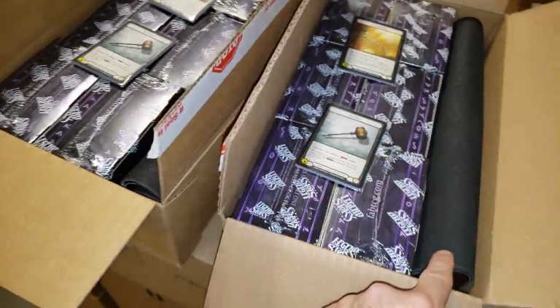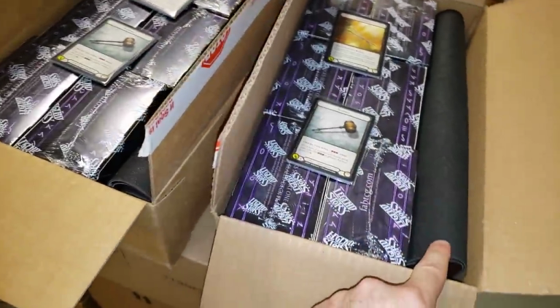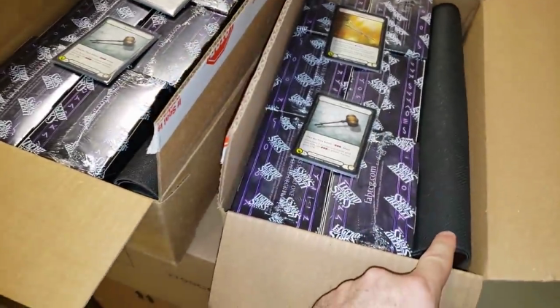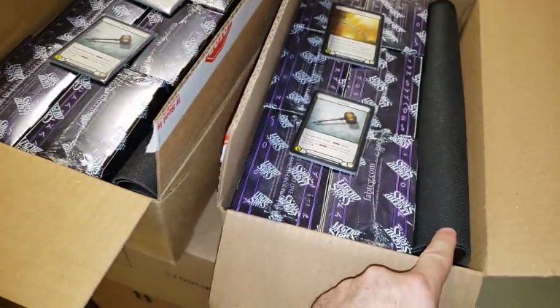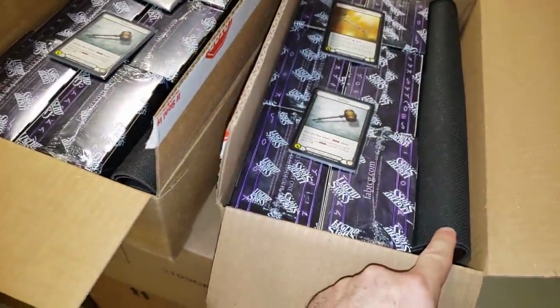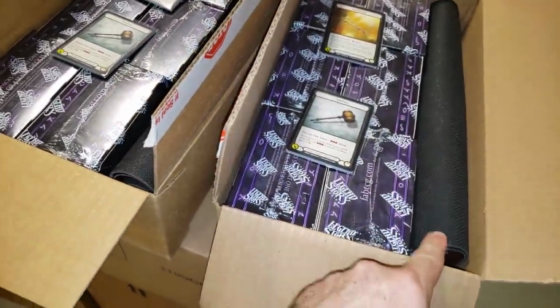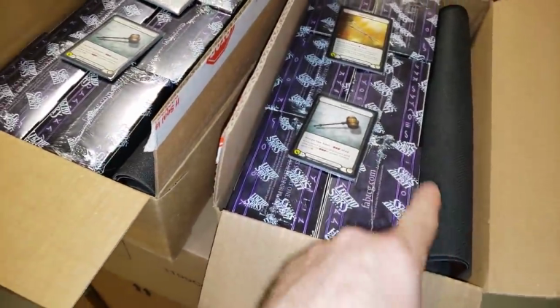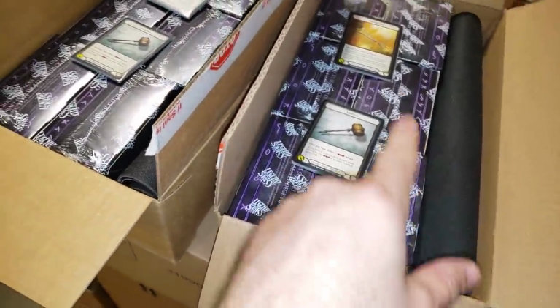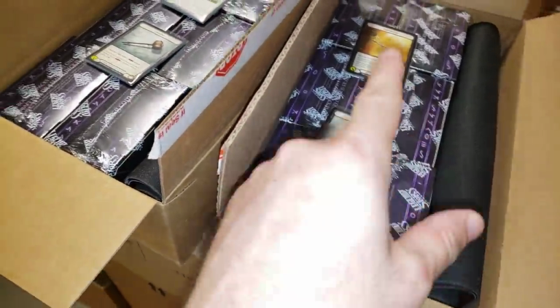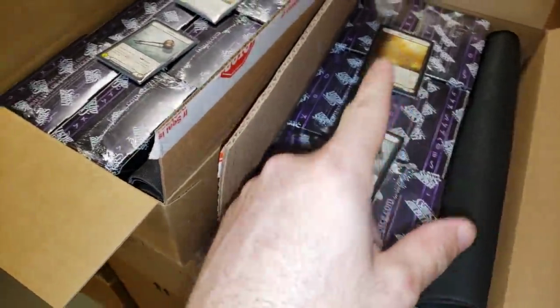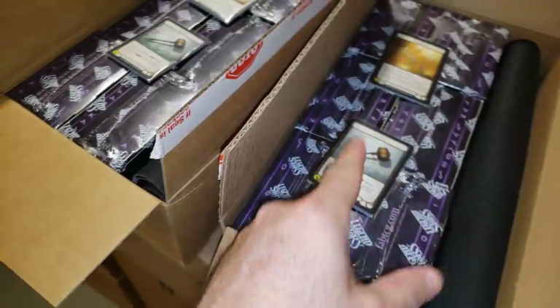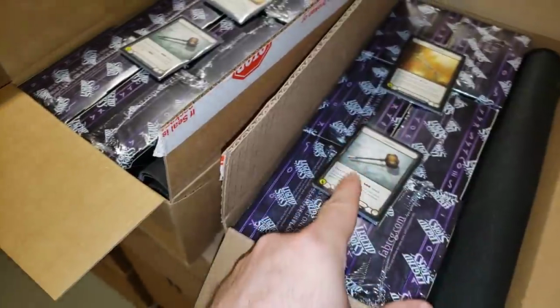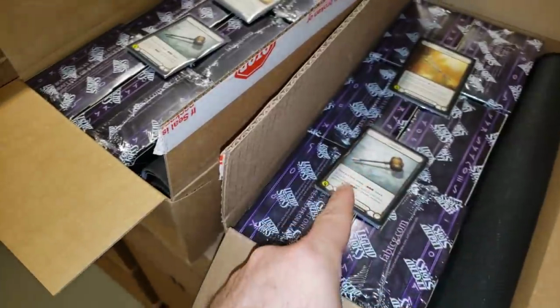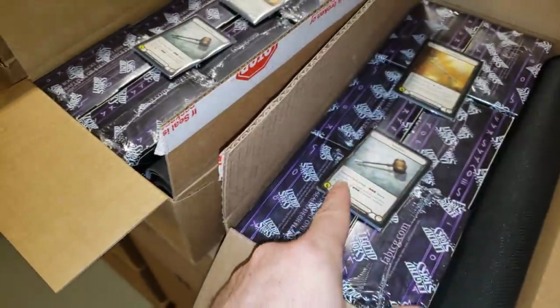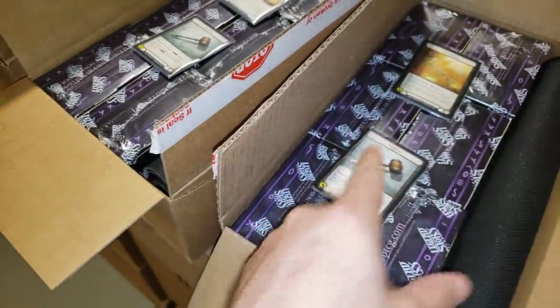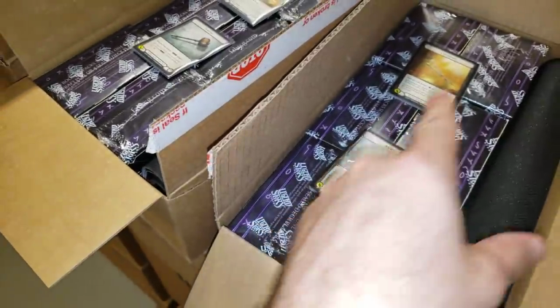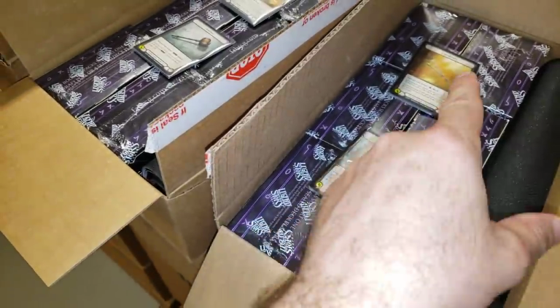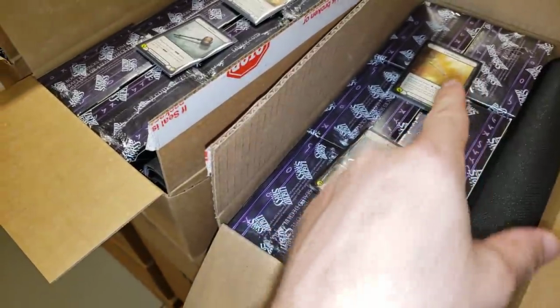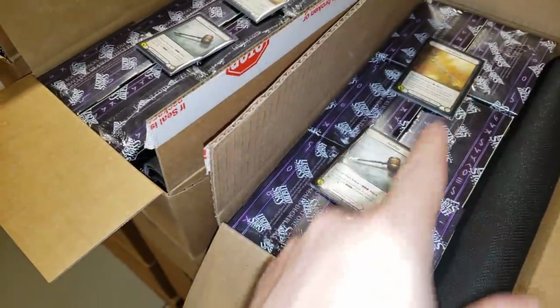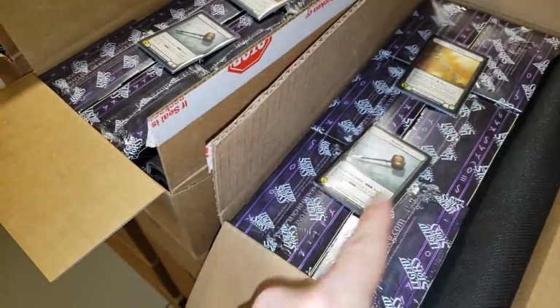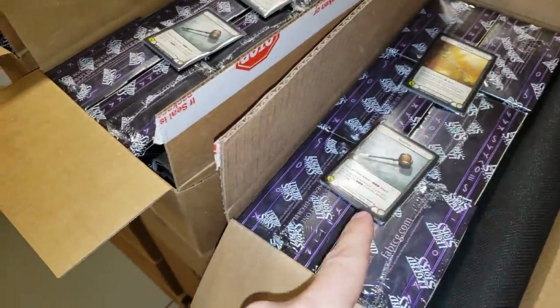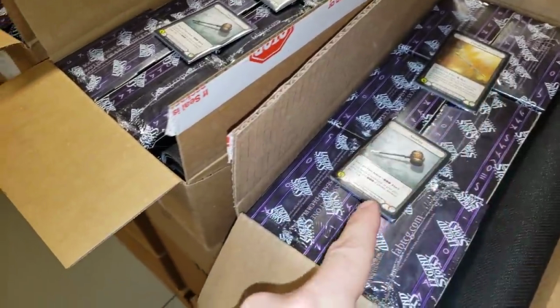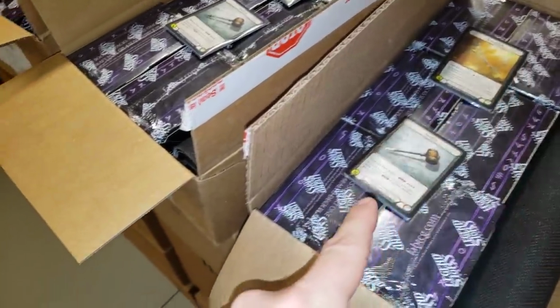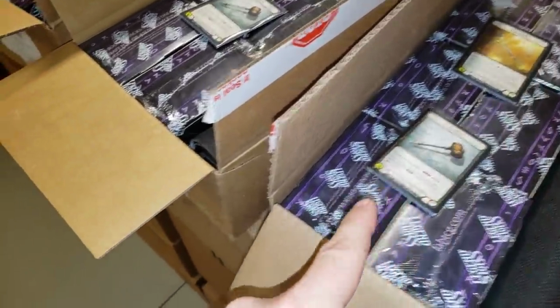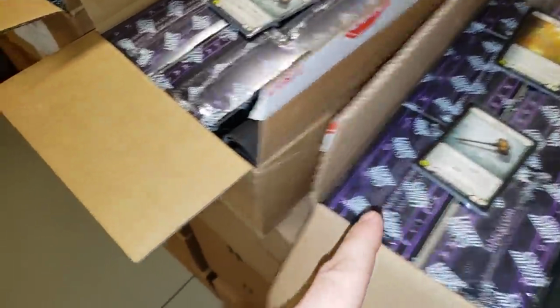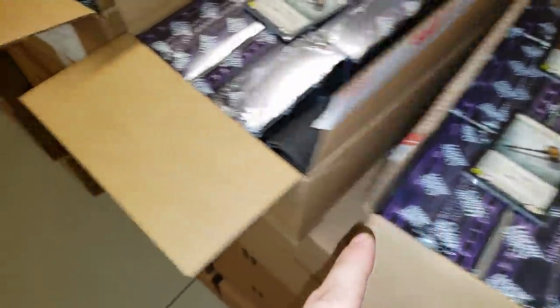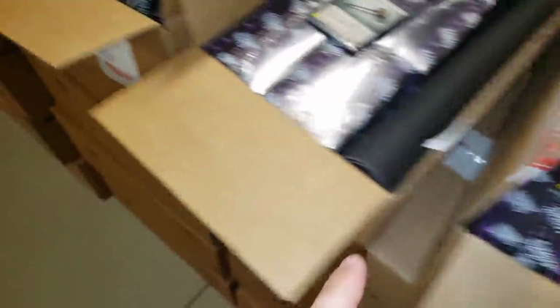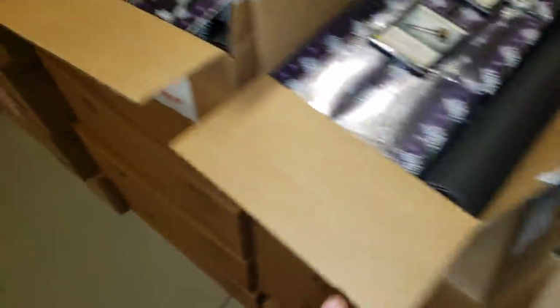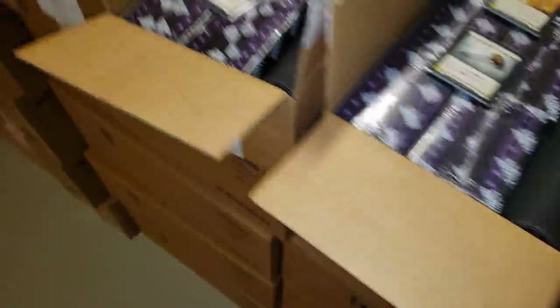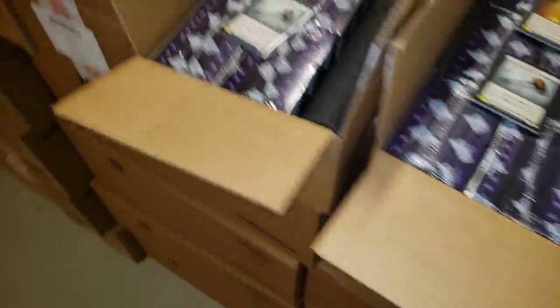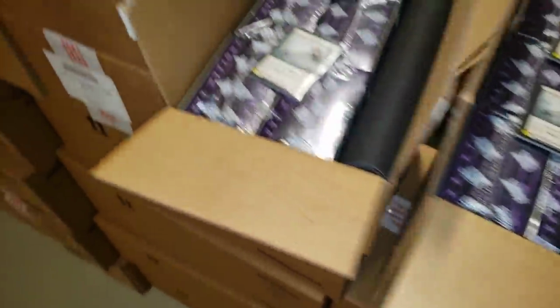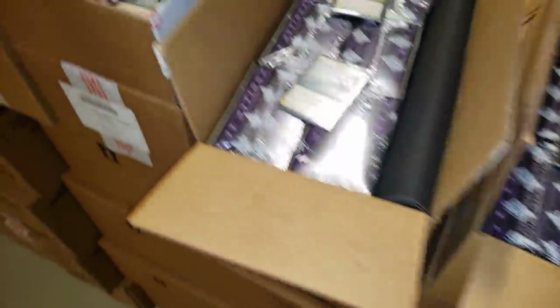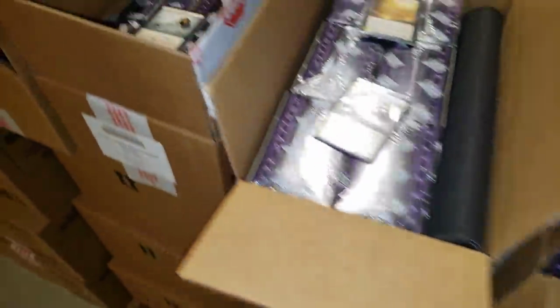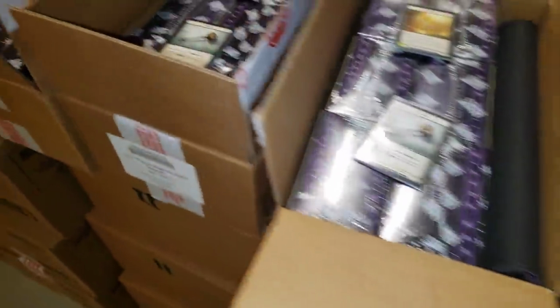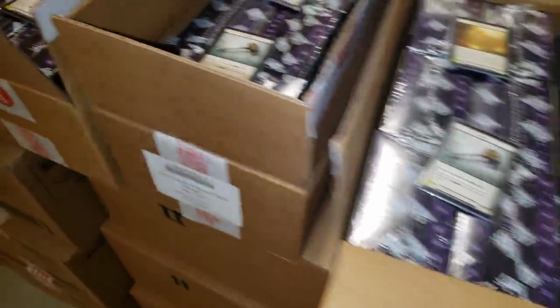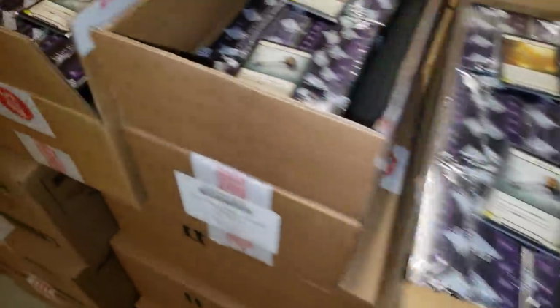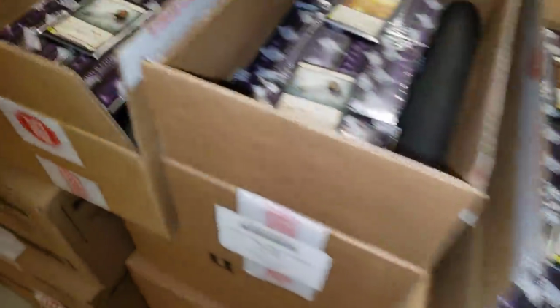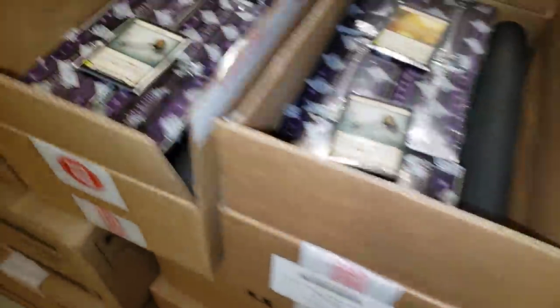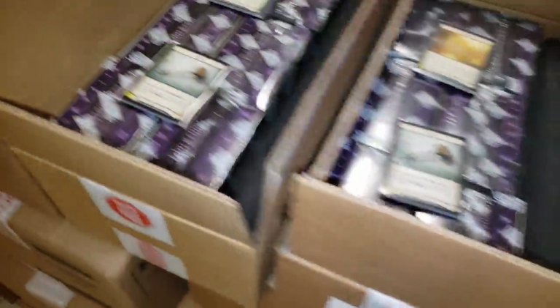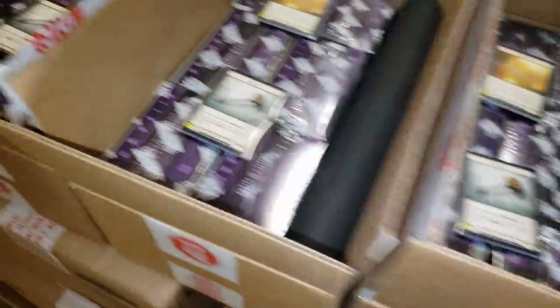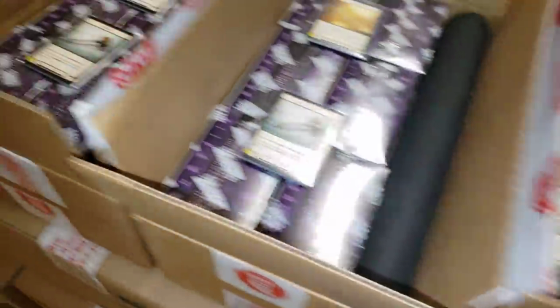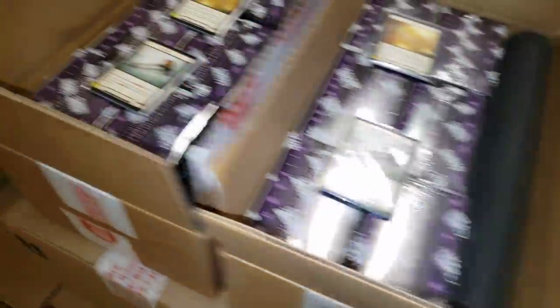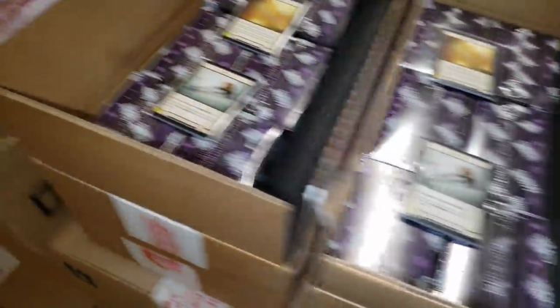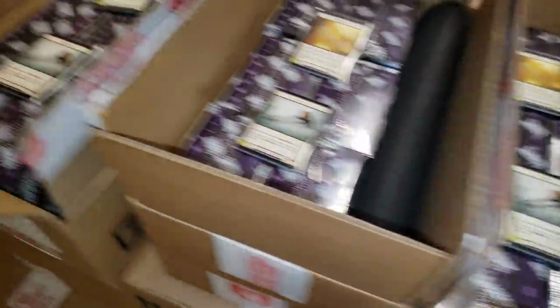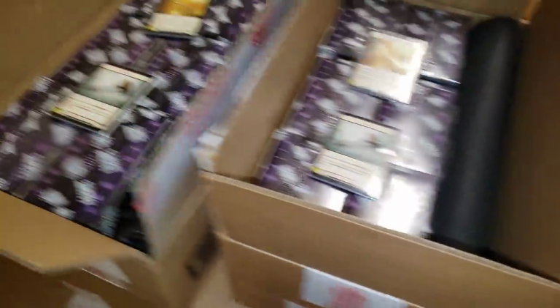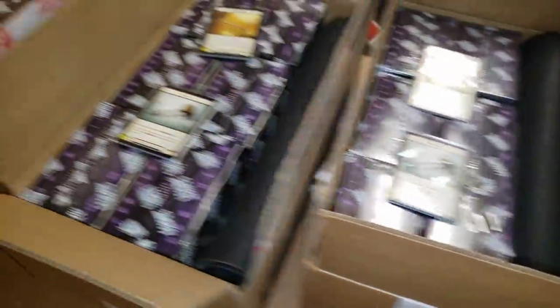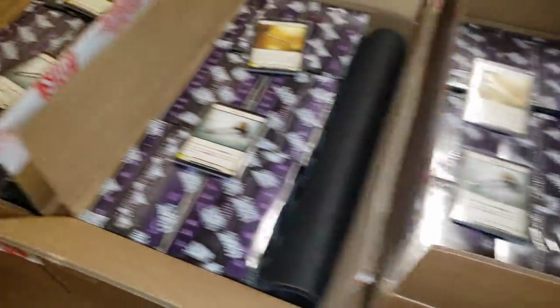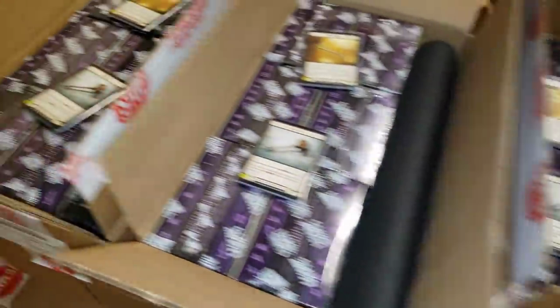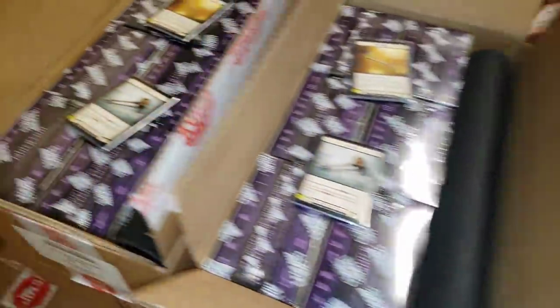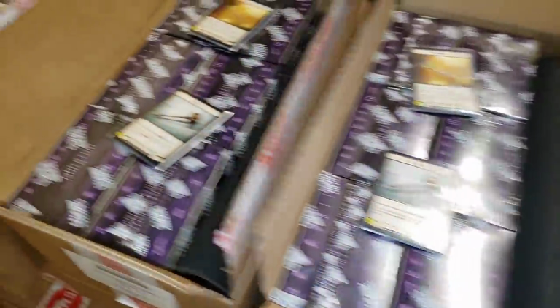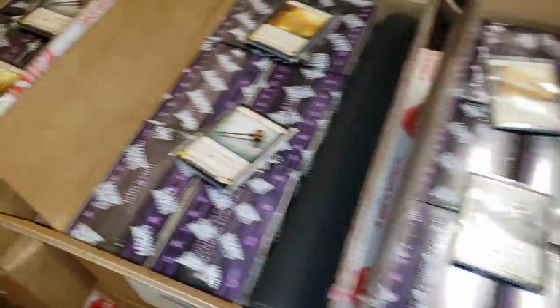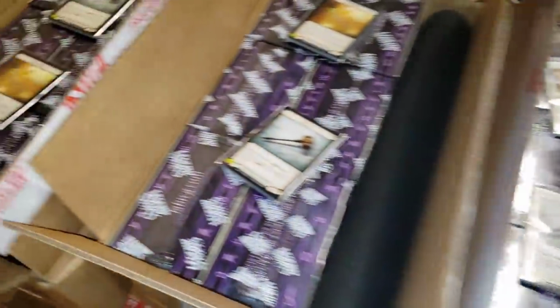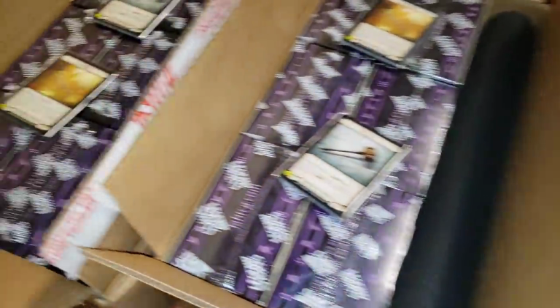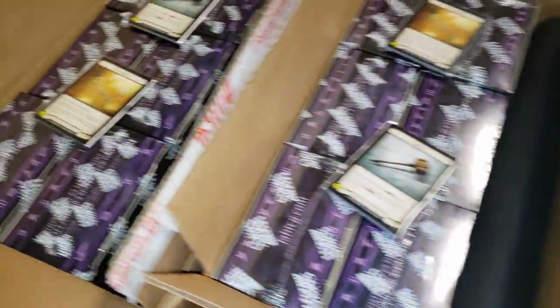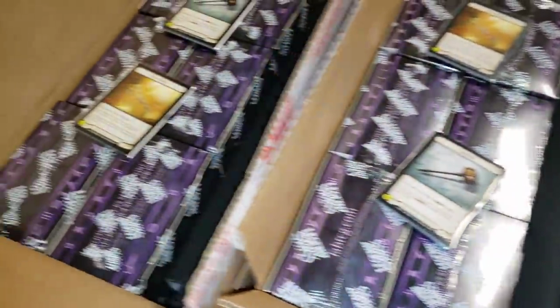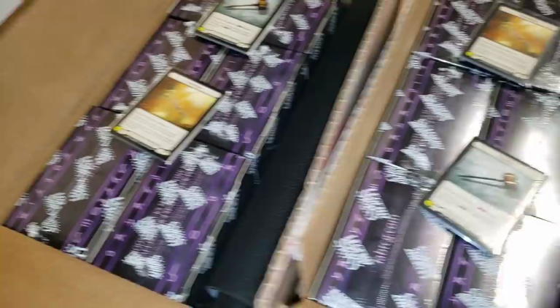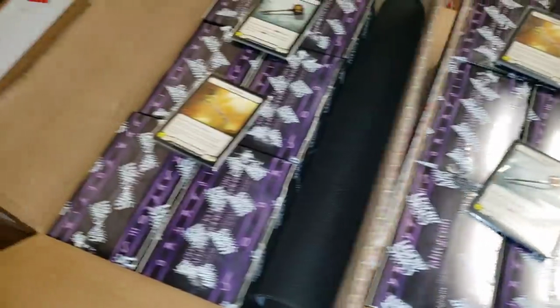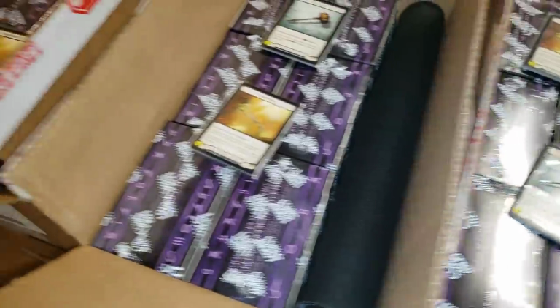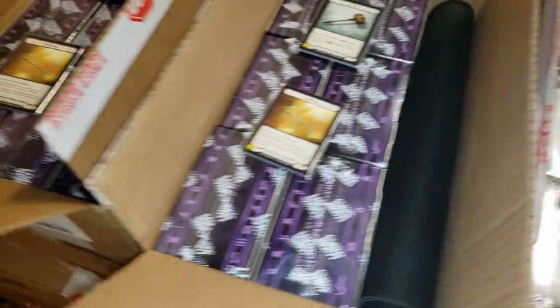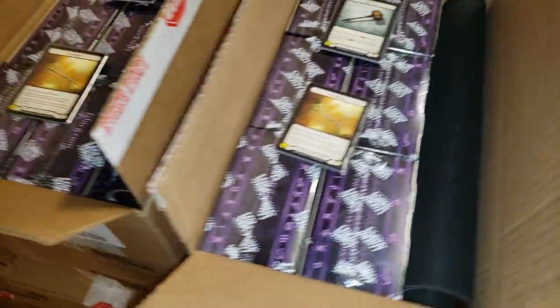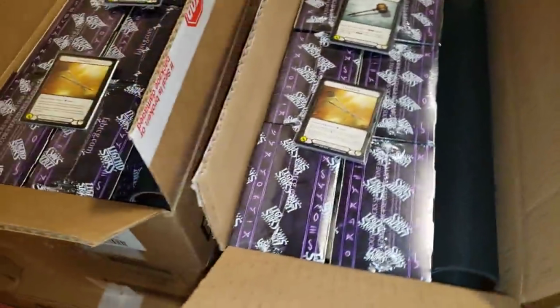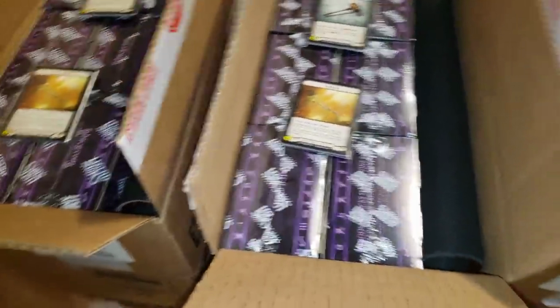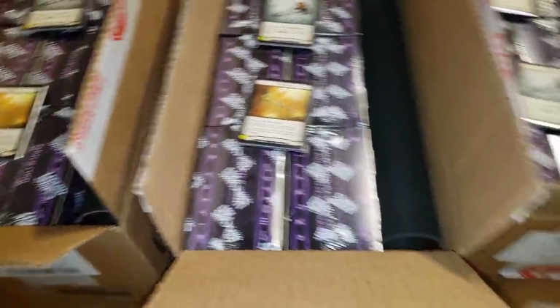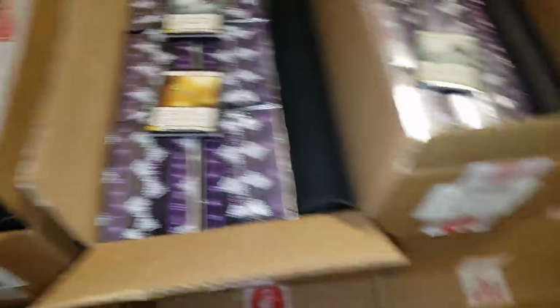Double playmat and two promo packs. So it kind of gives you guys an idea of what's going on here.